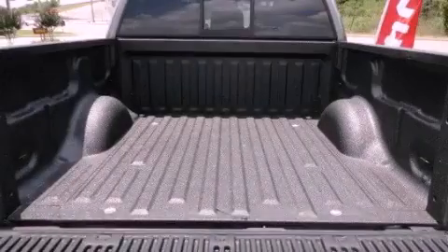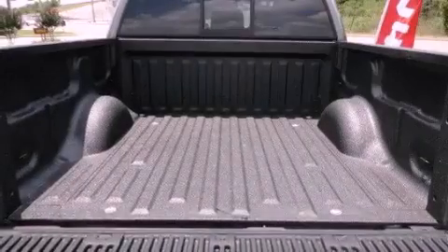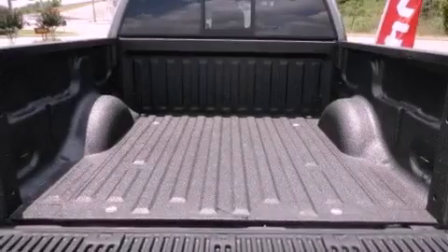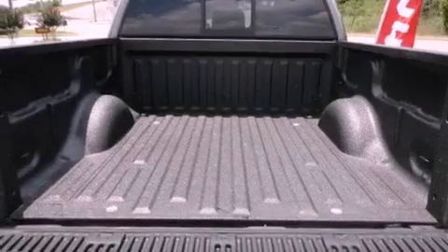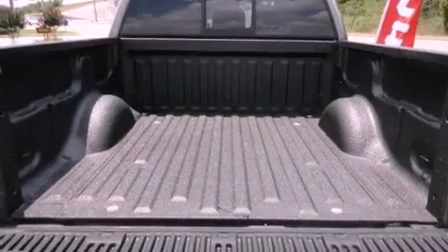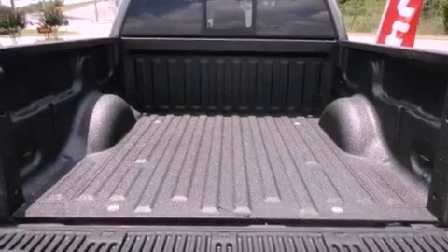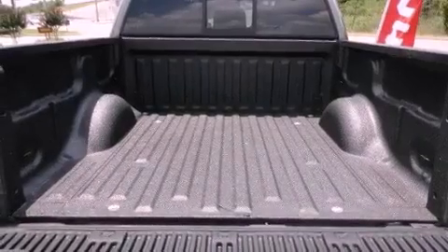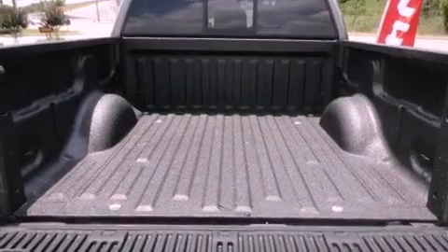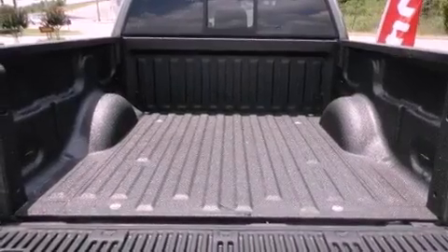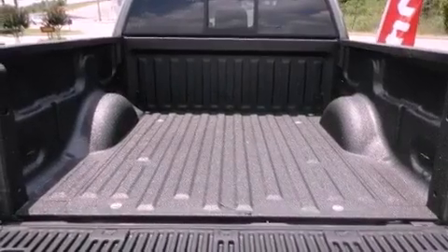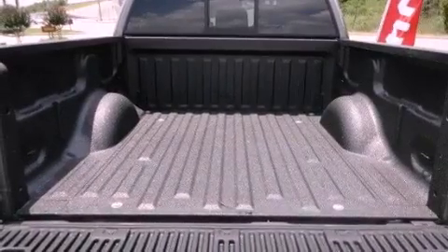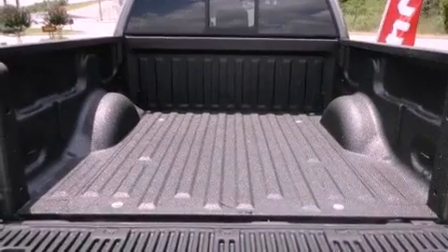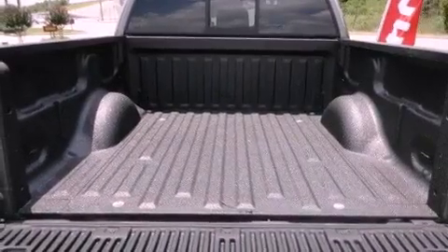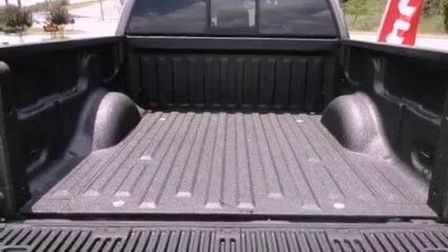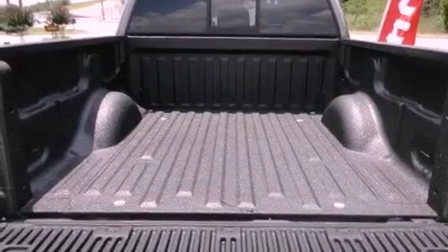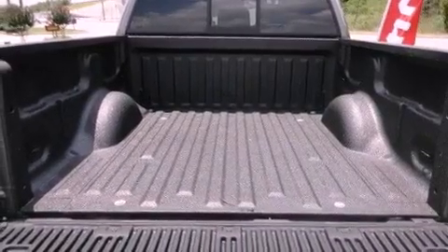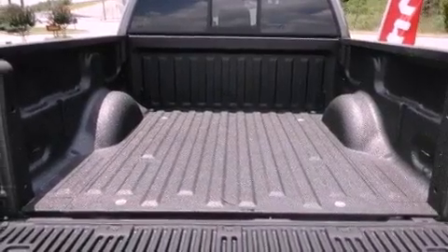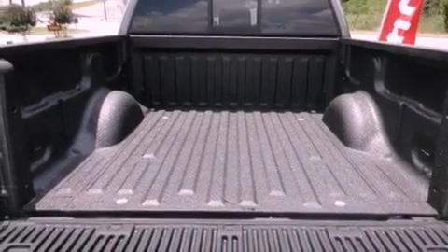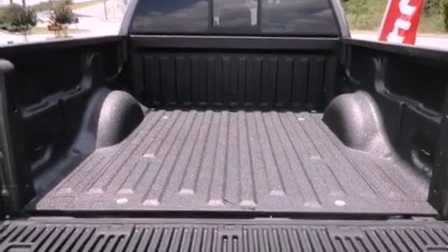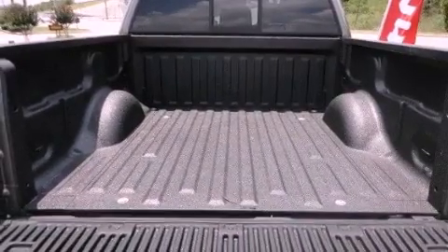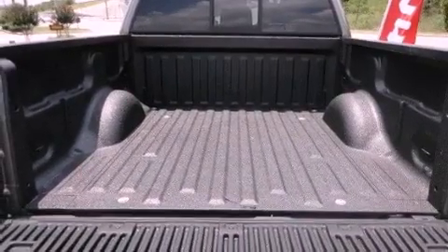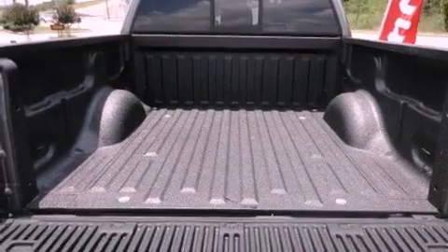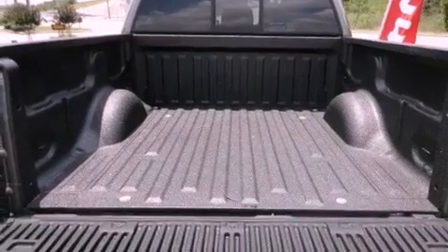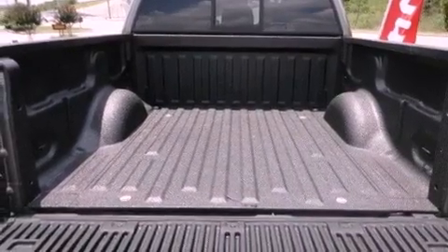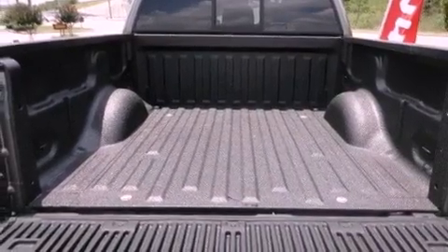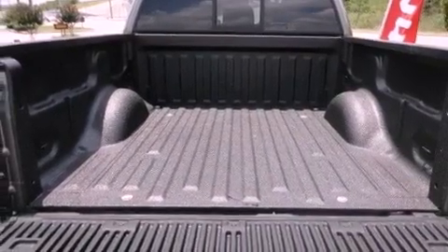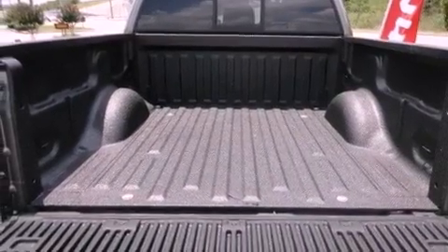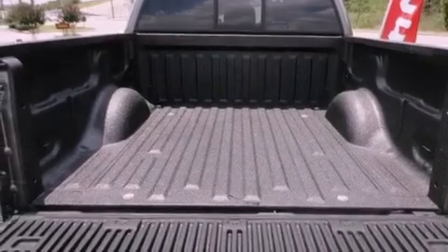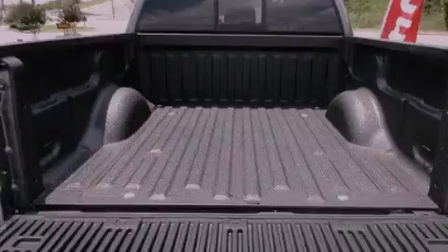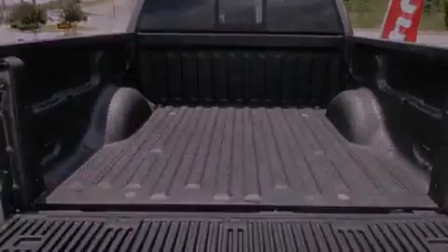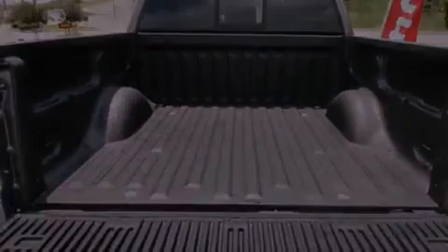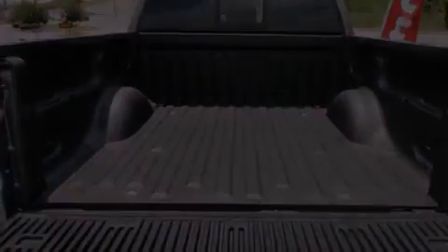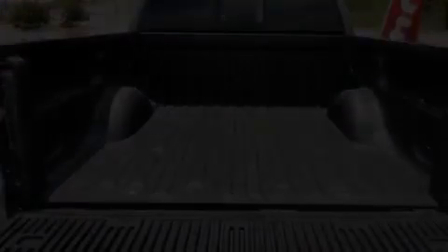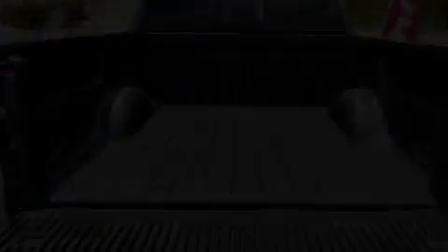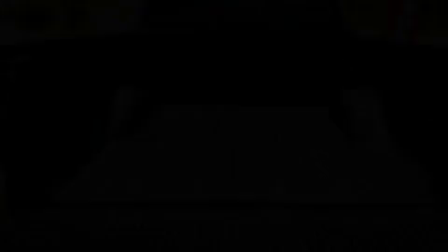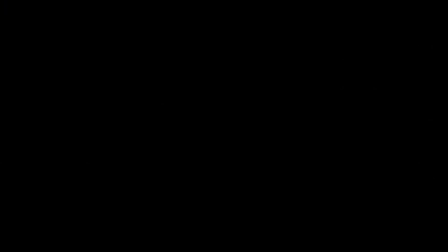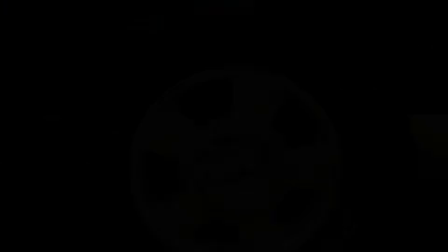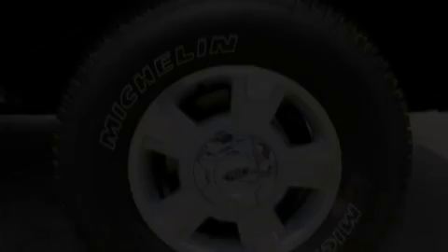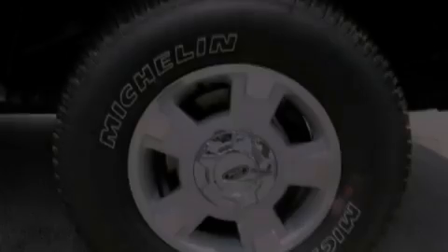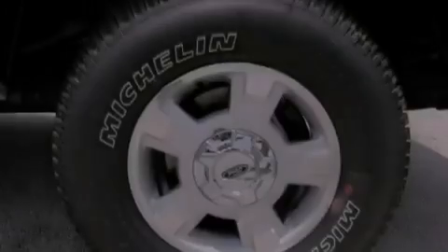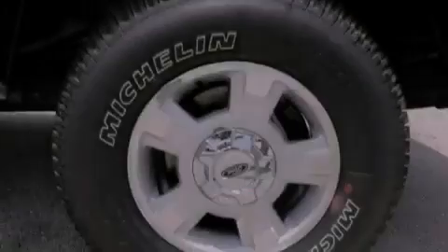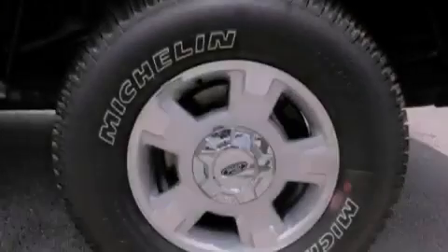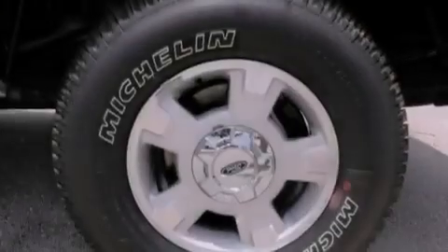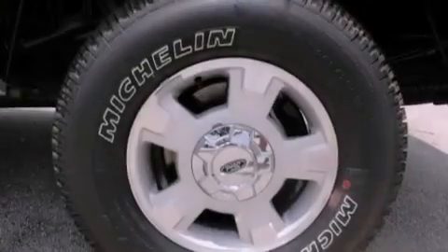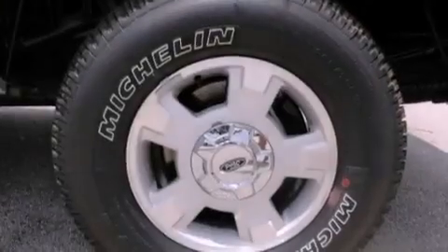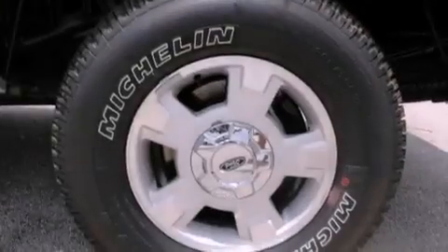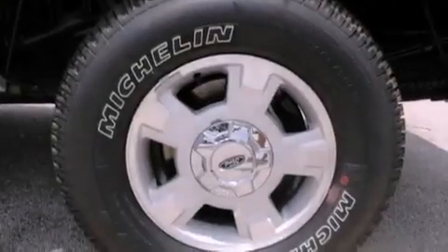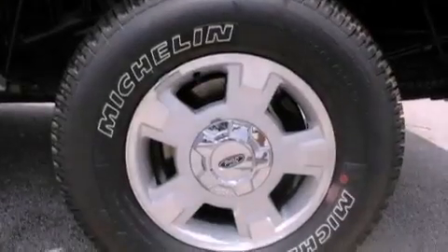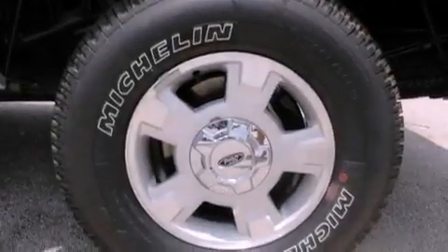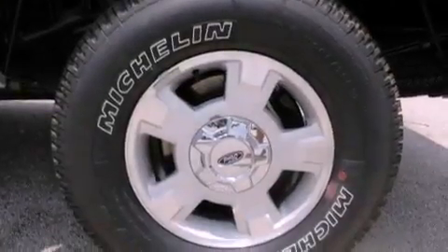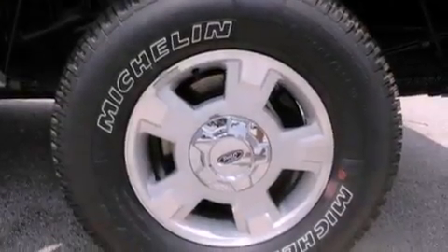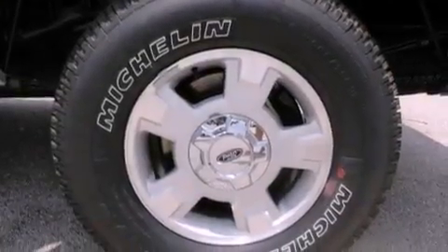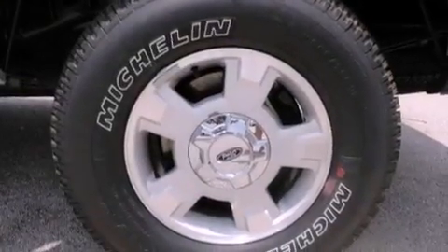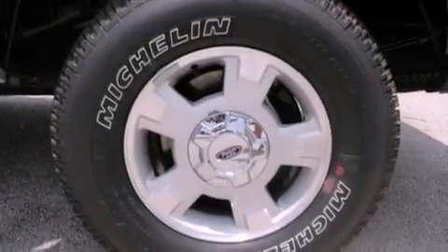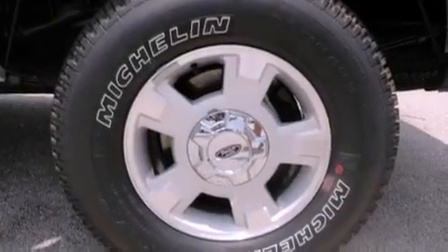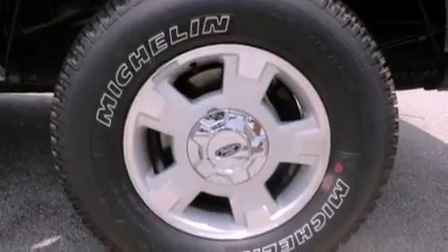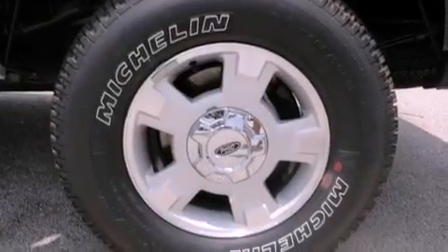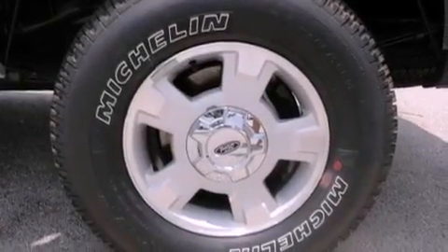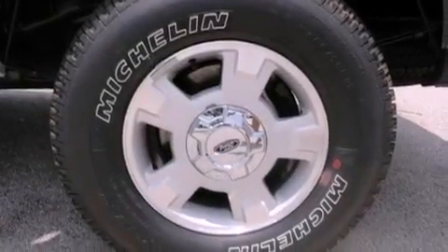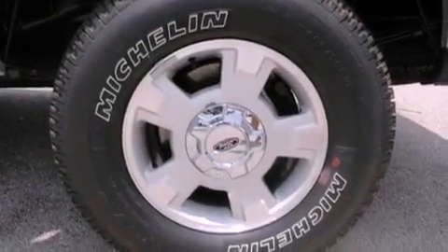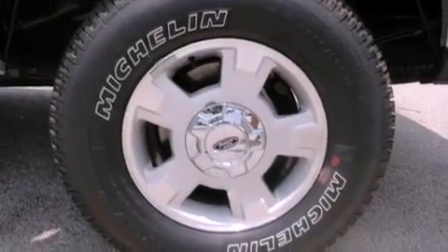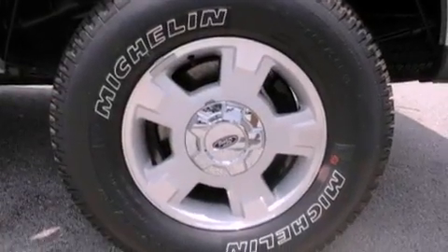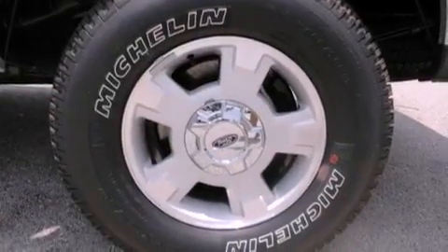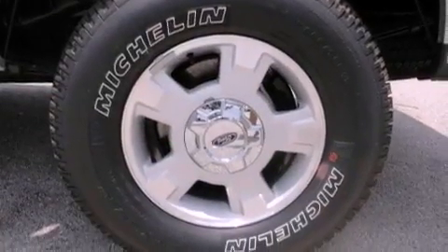An anti-lock braking system, full power accessories, a keyless entry system, and an adjustable steering wheel.